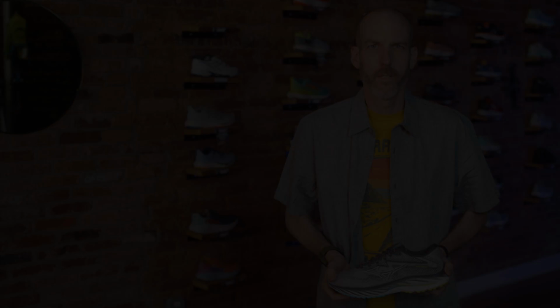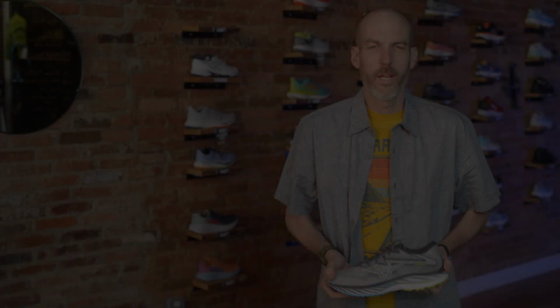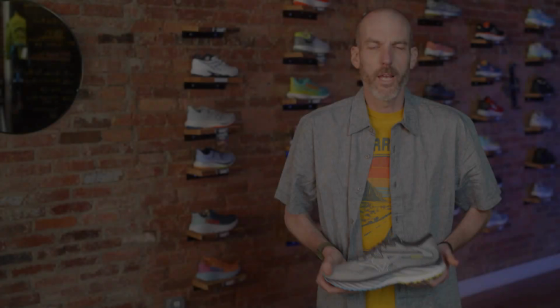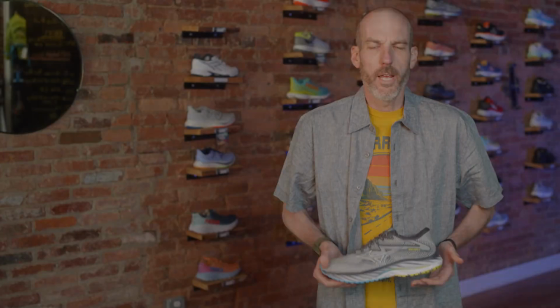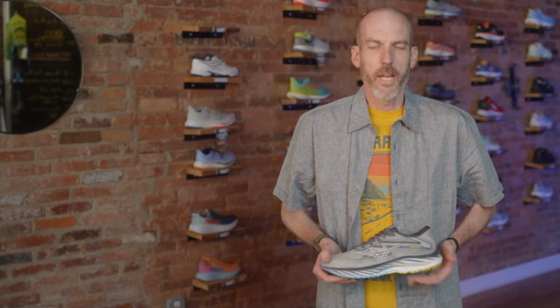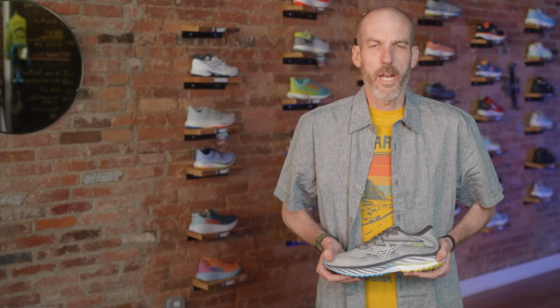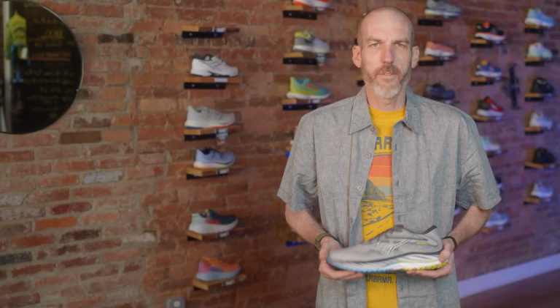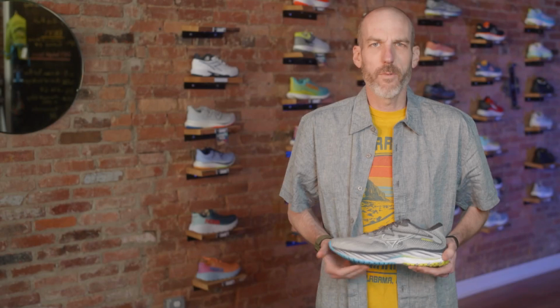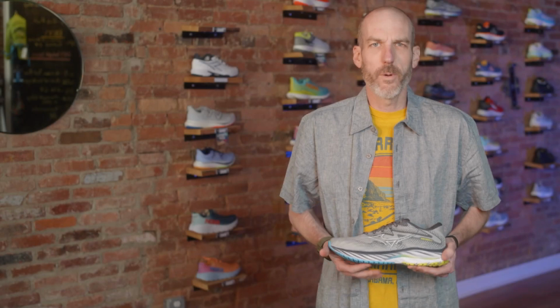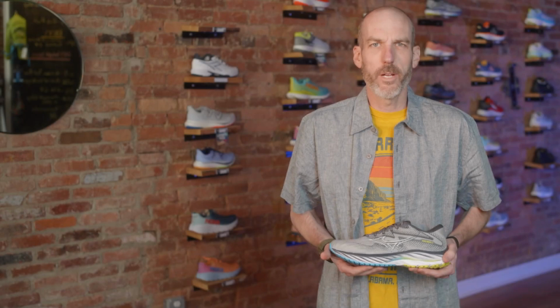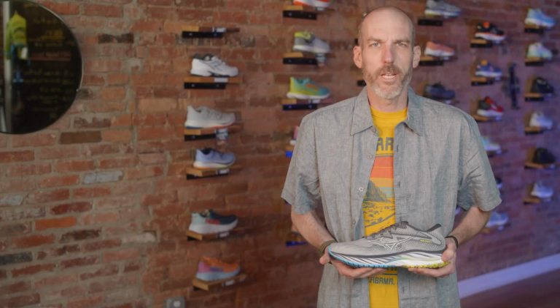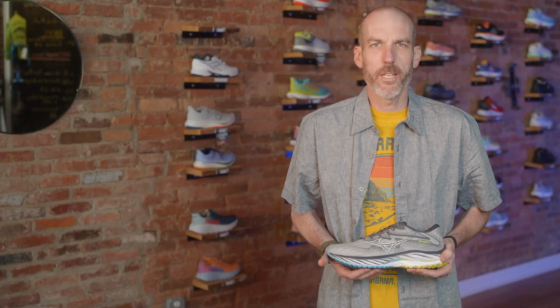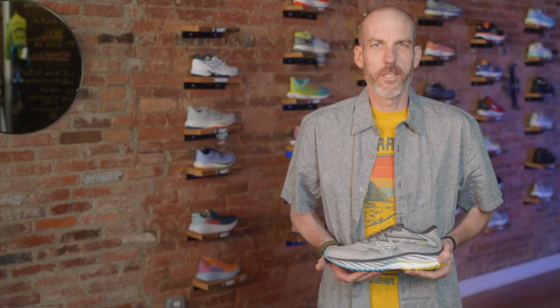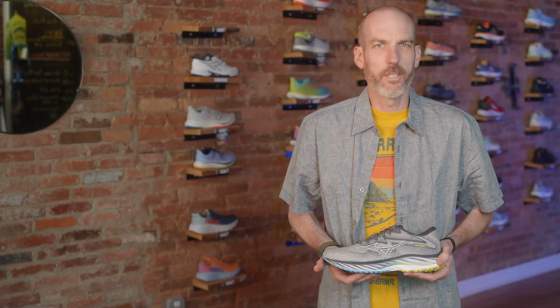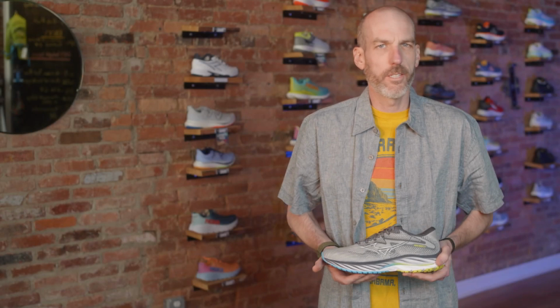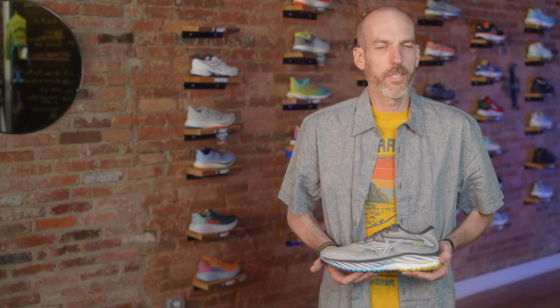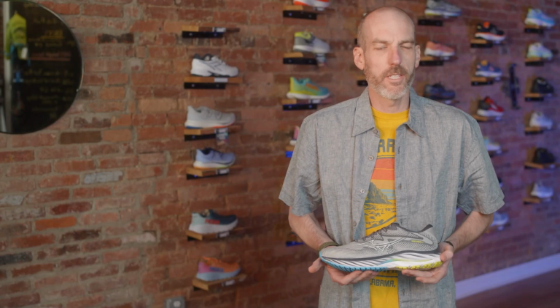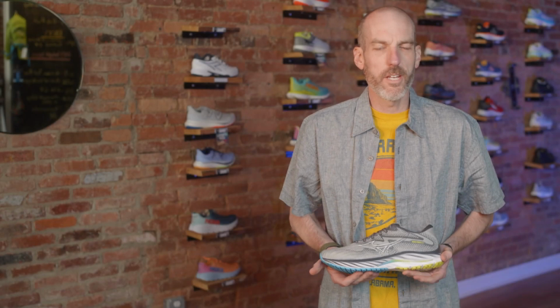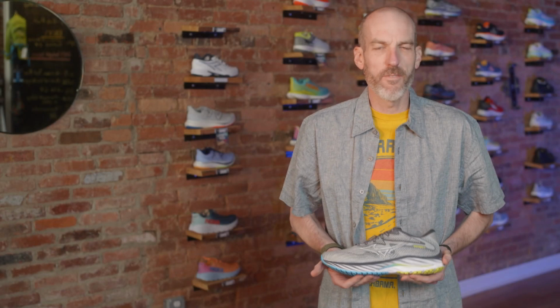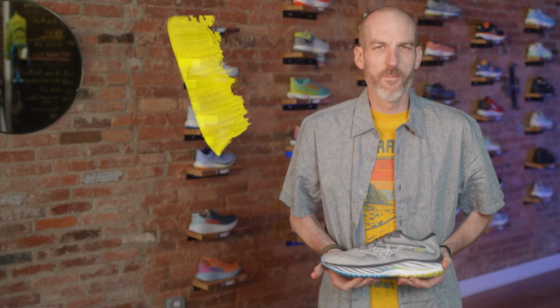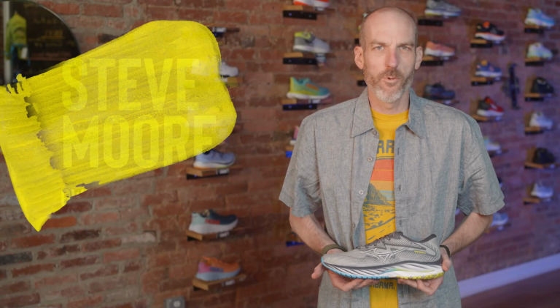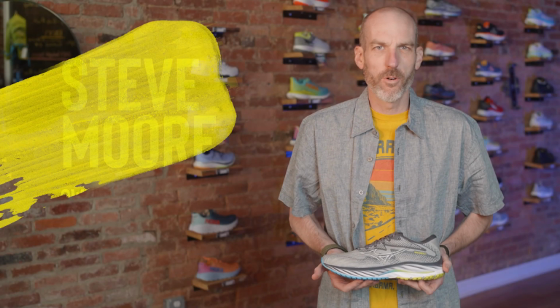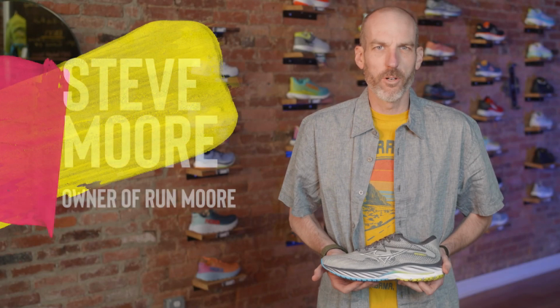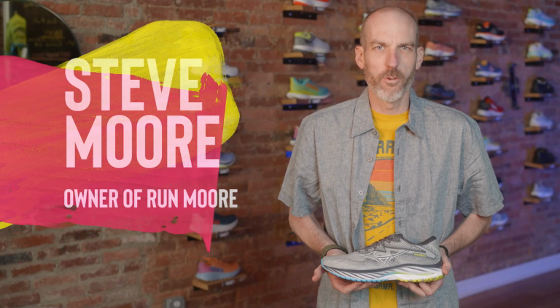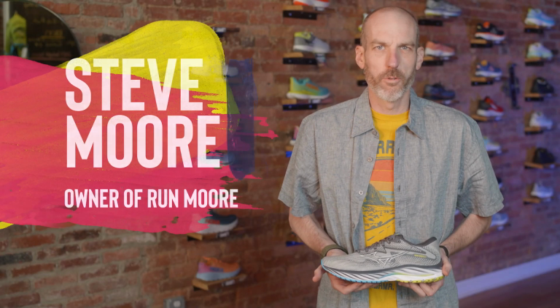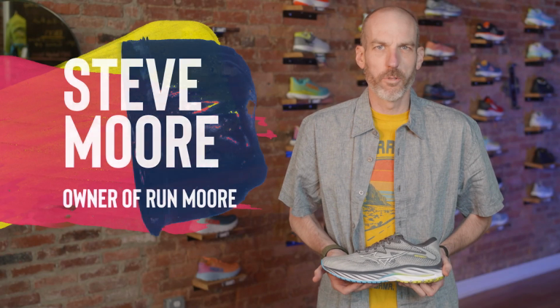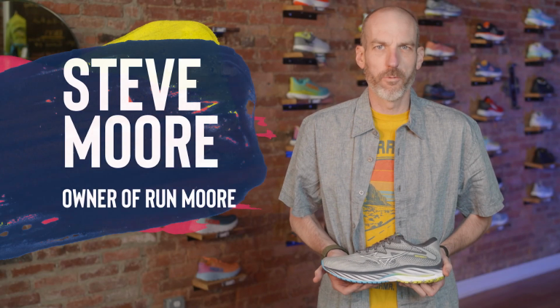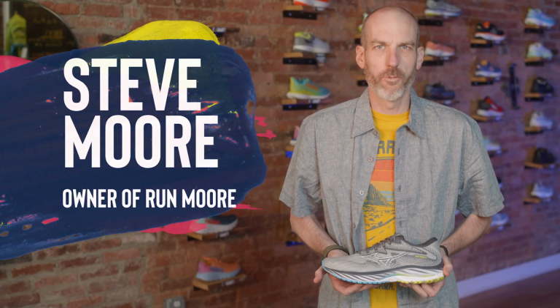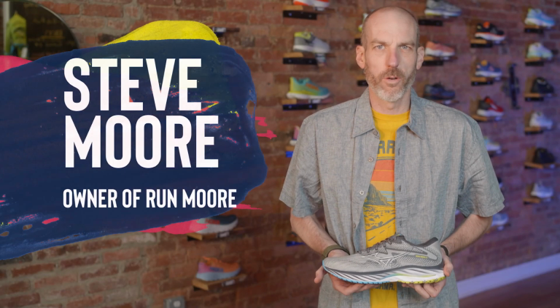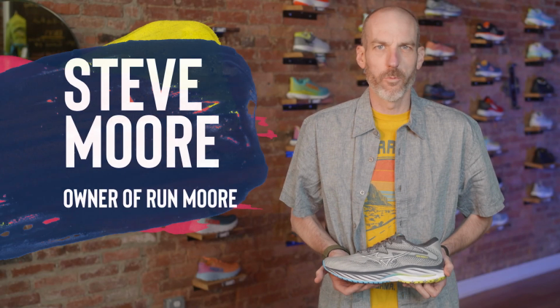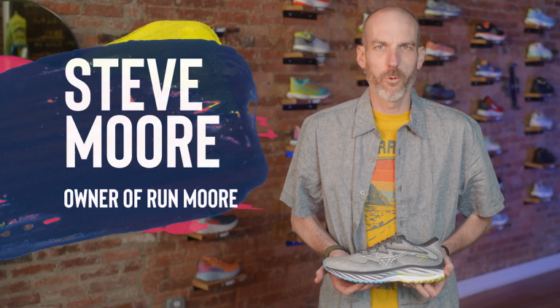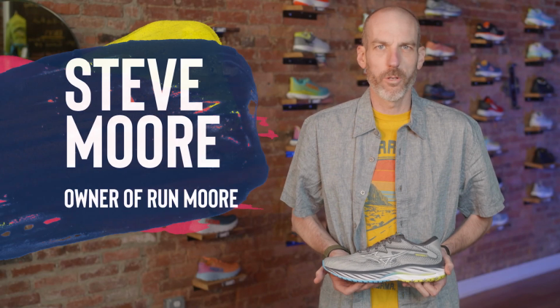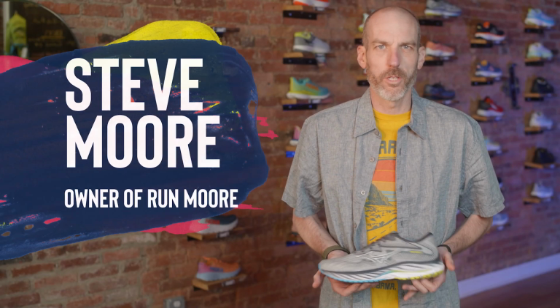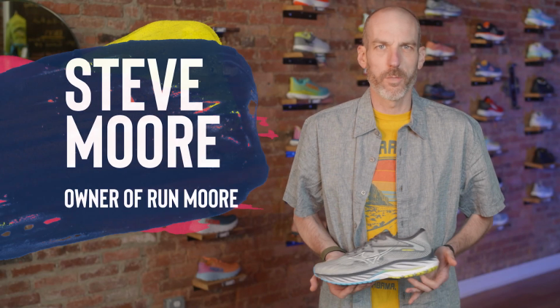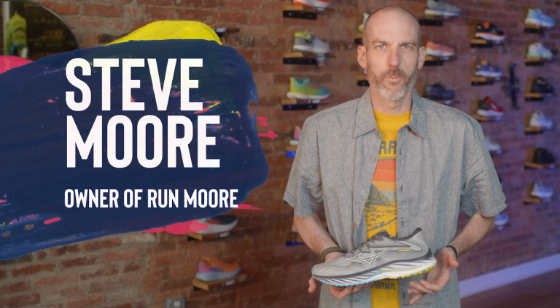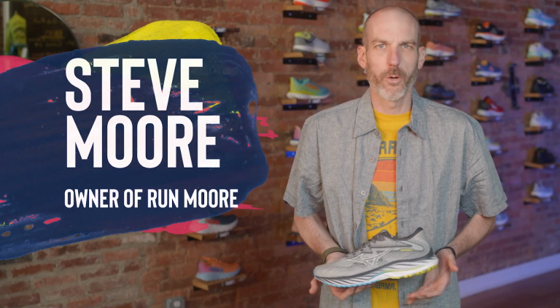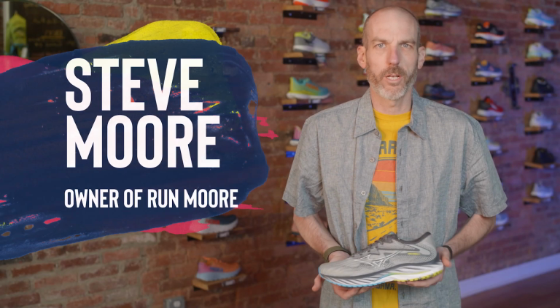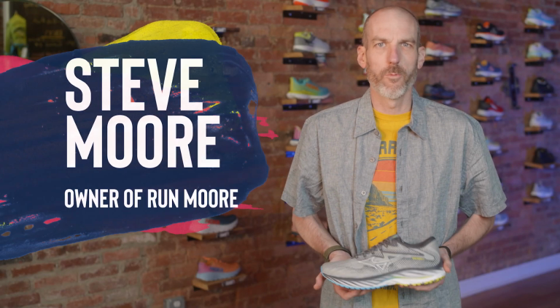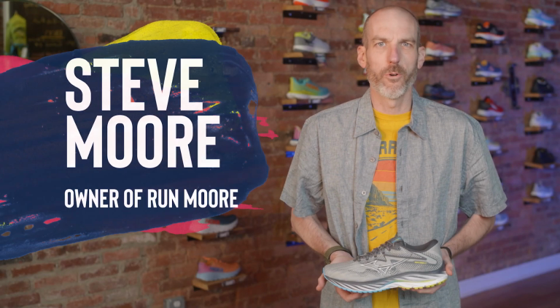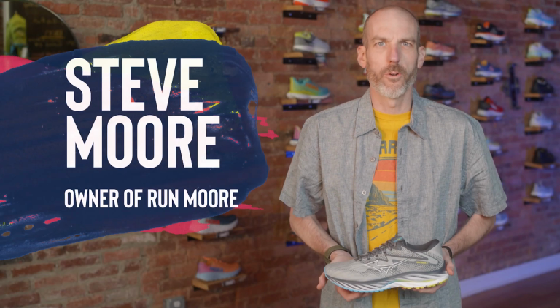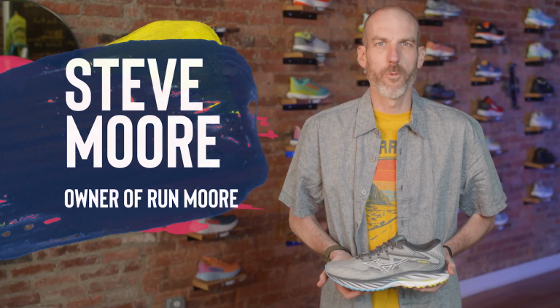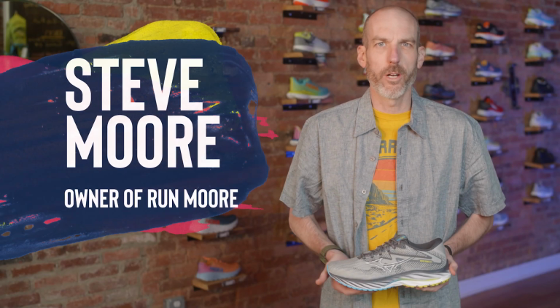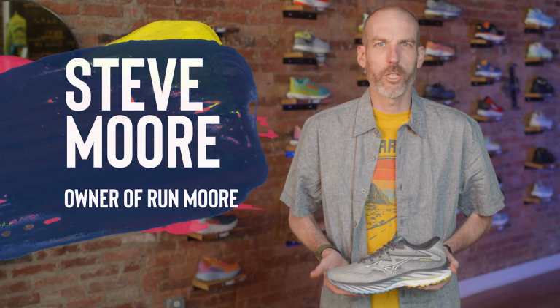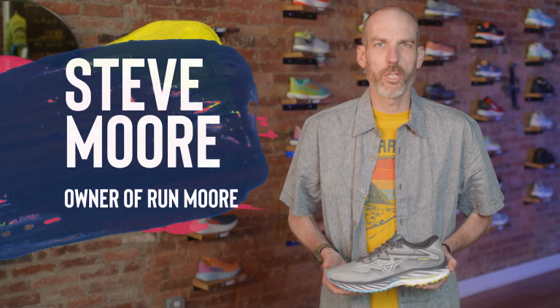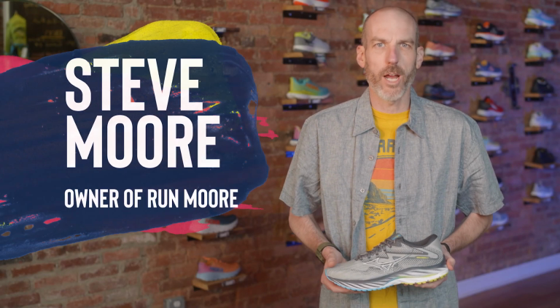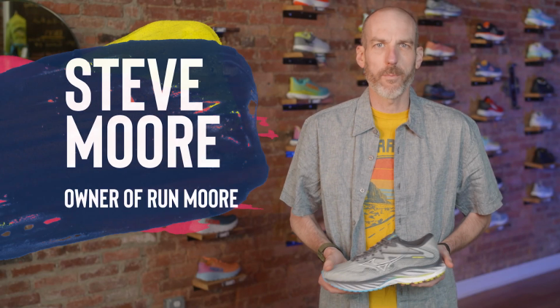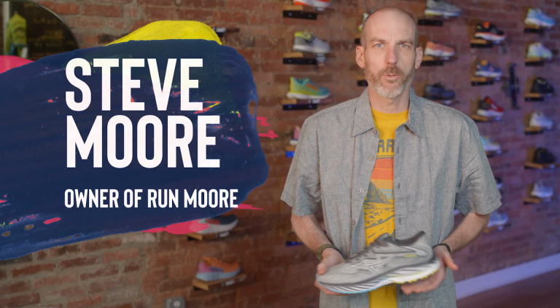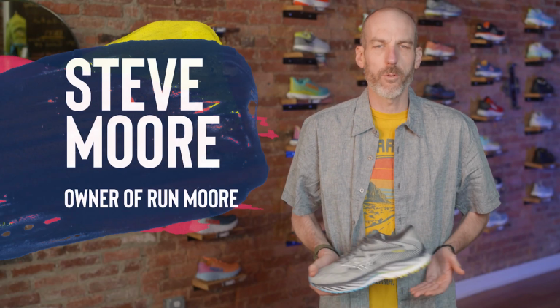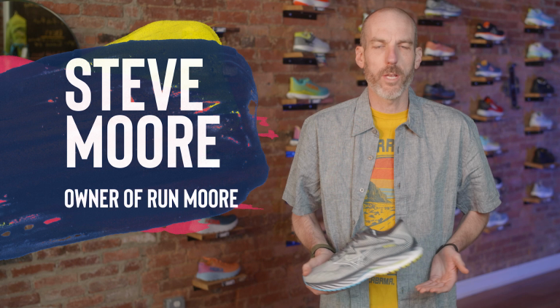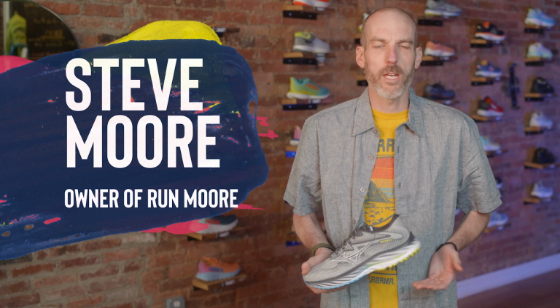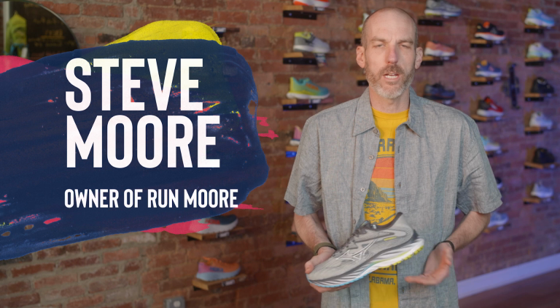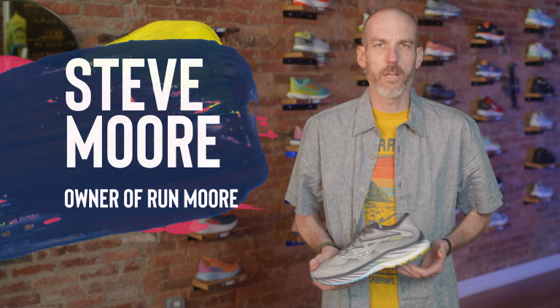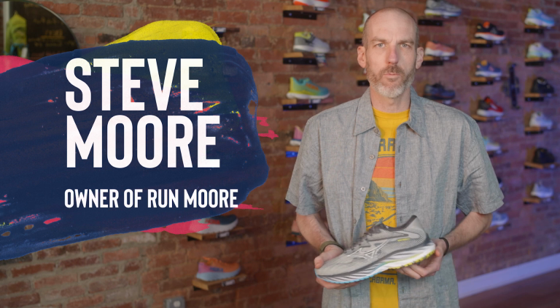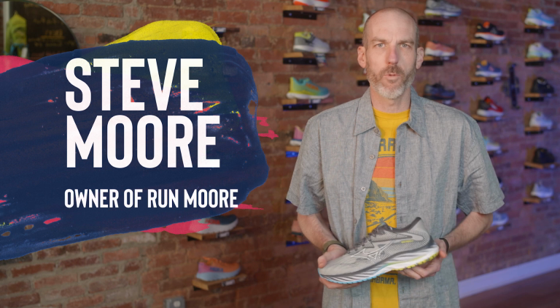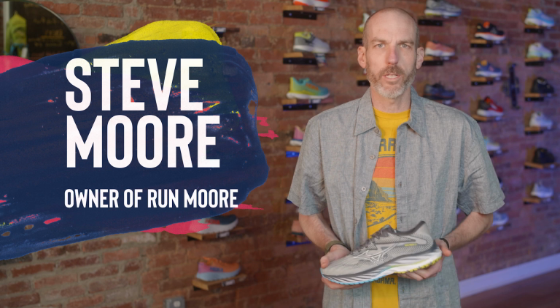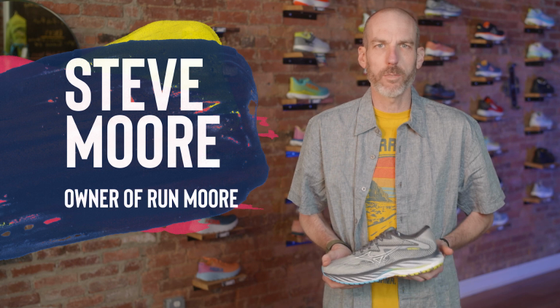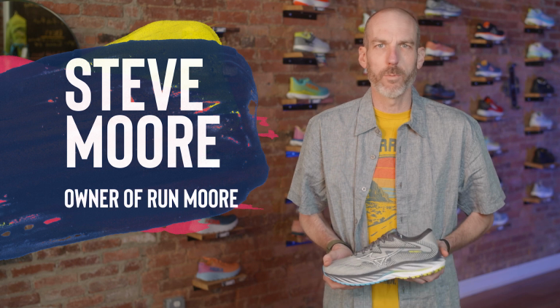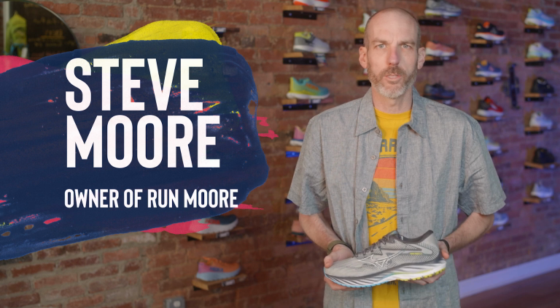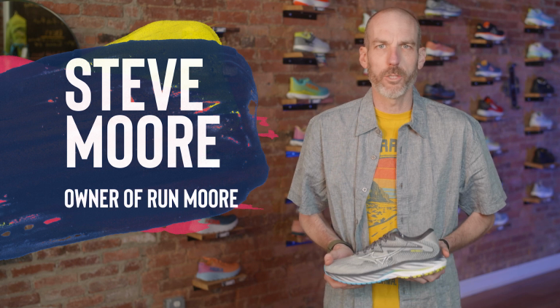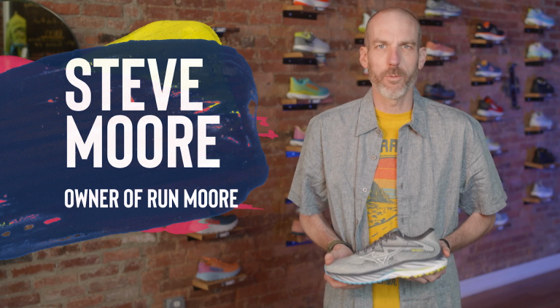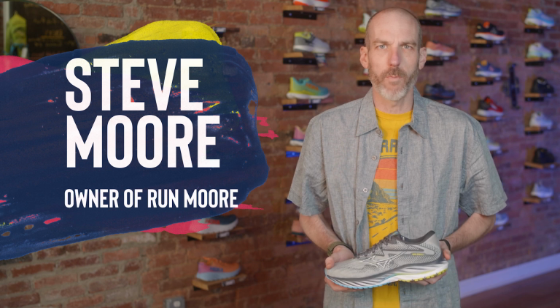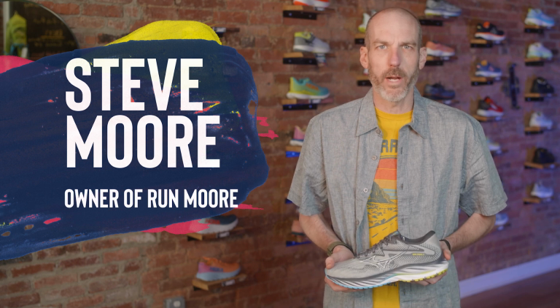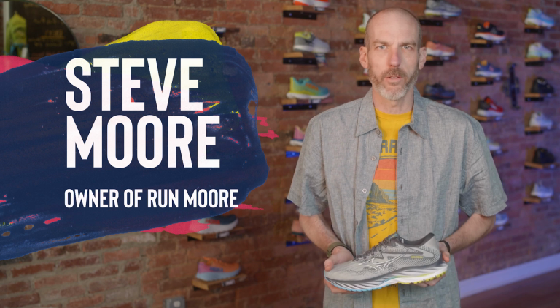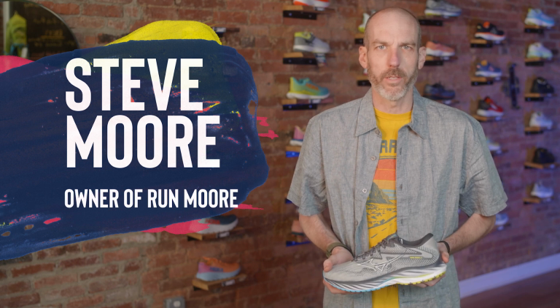Hey everybody, this is Steve Moore, owner of Runmore, this brick-and-mortar running shop located in Westminster, Maryland.